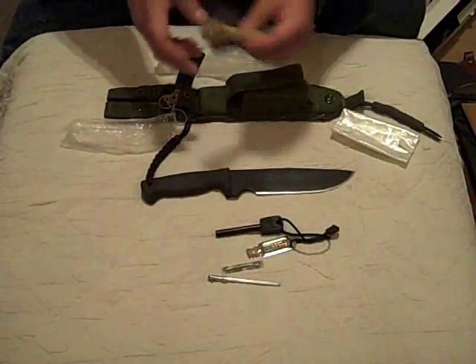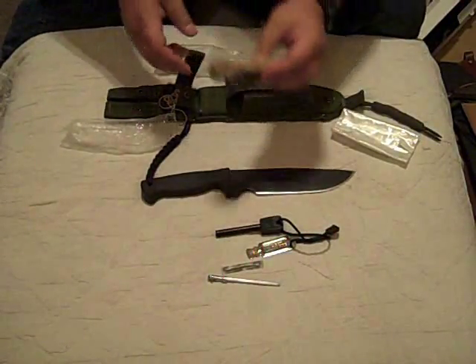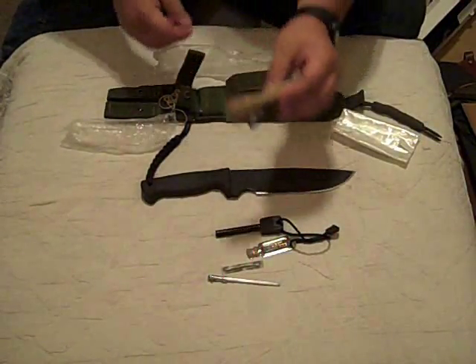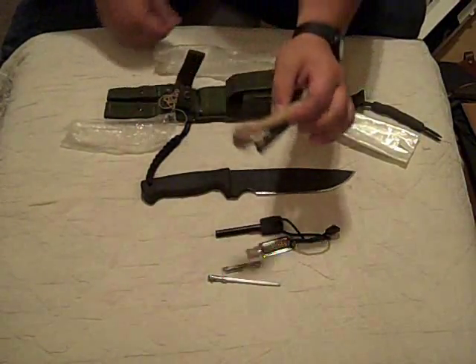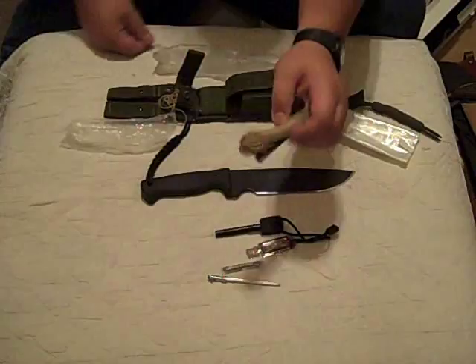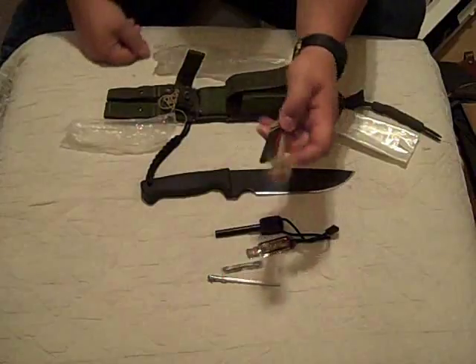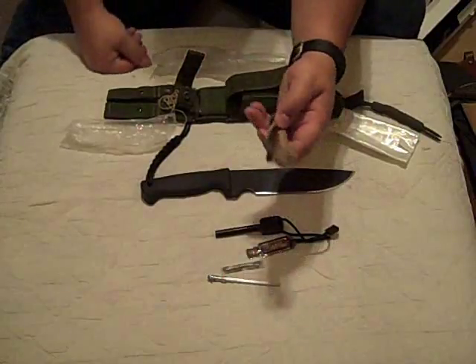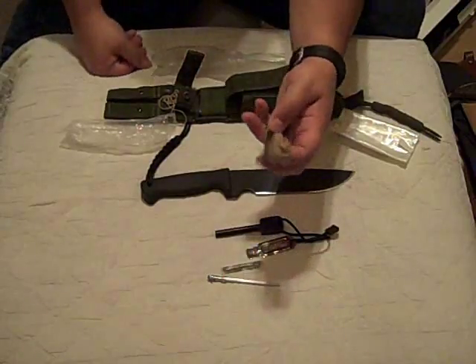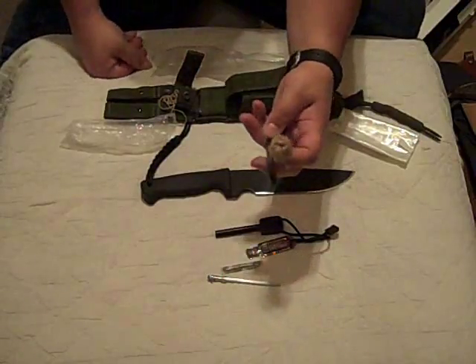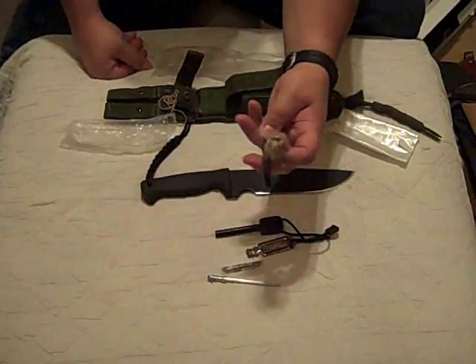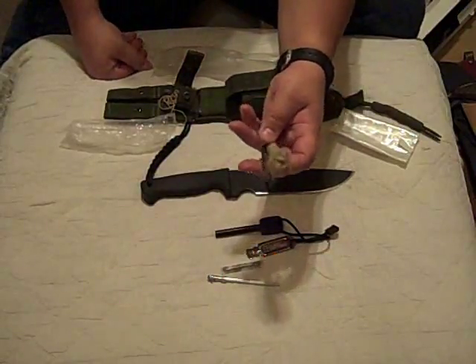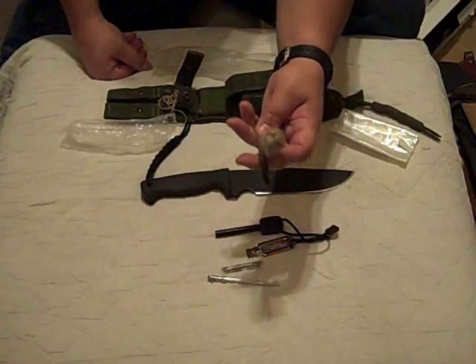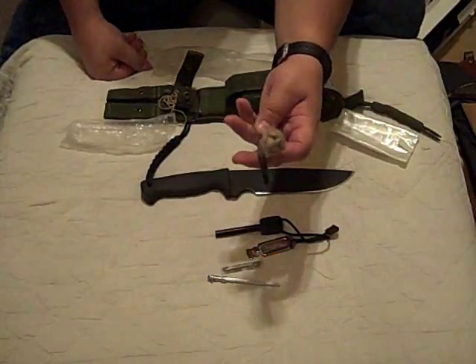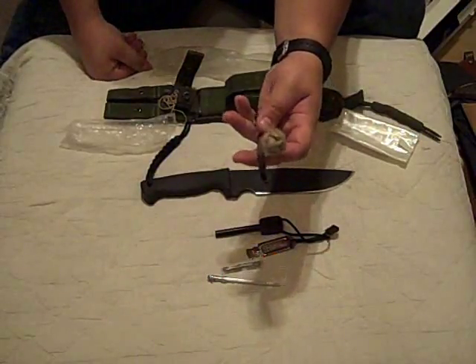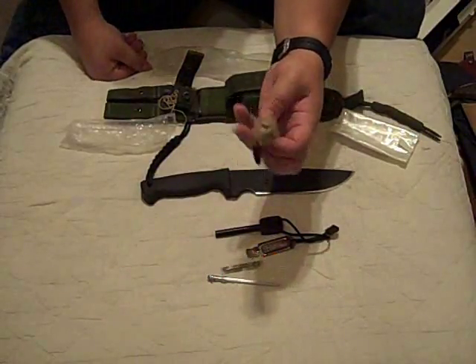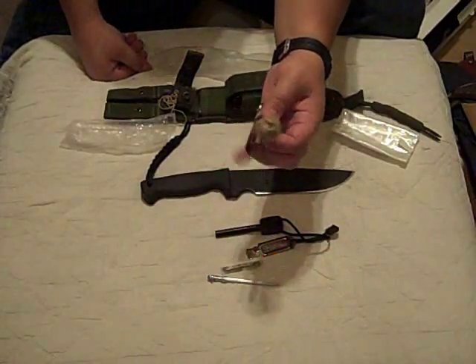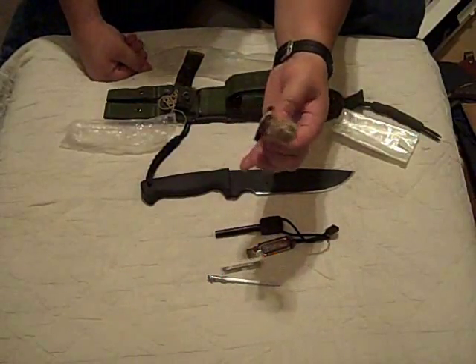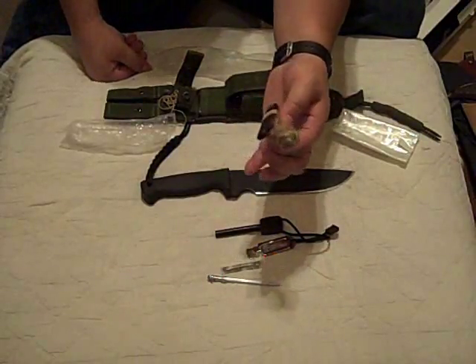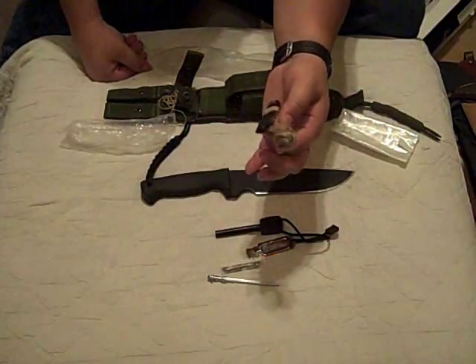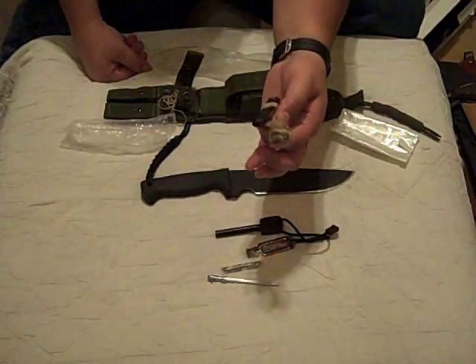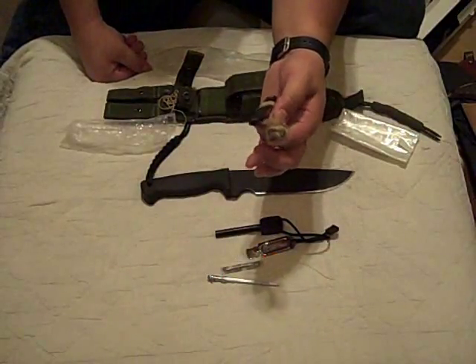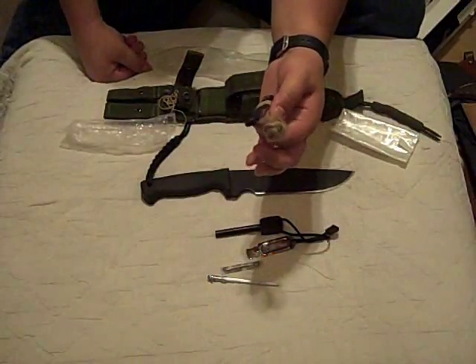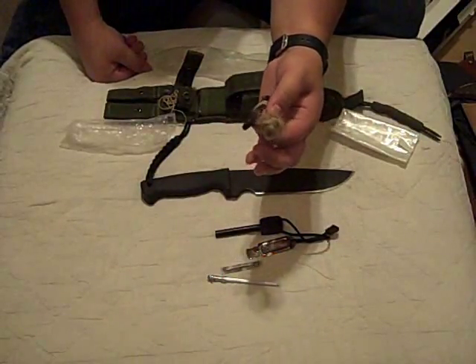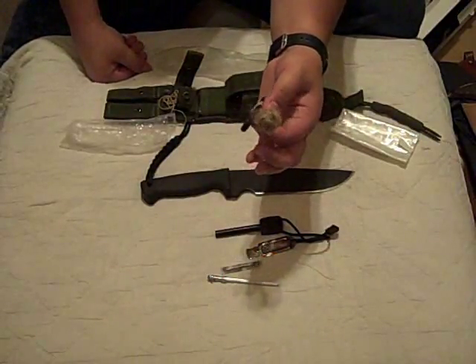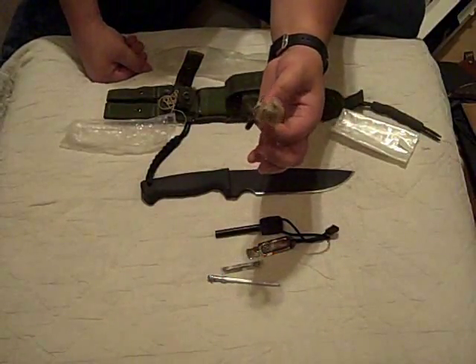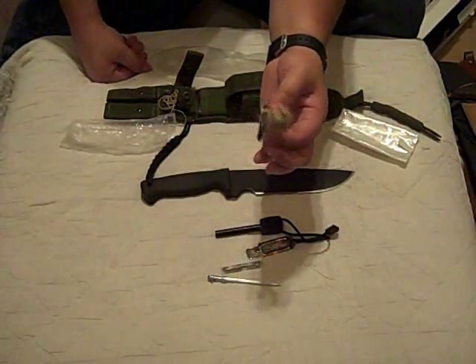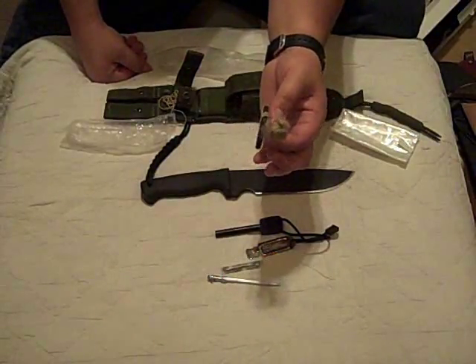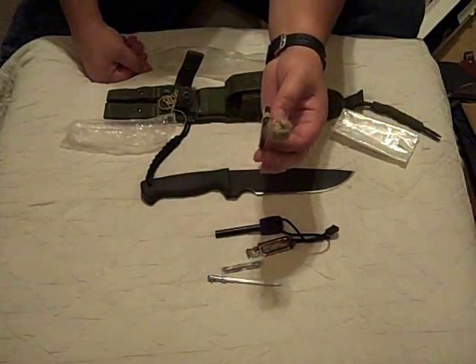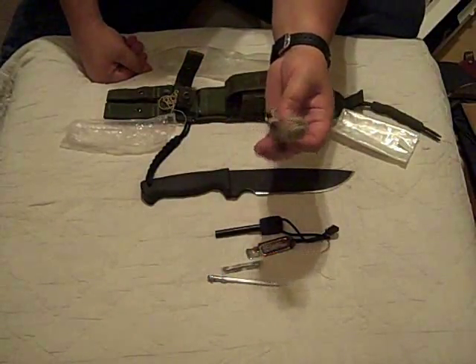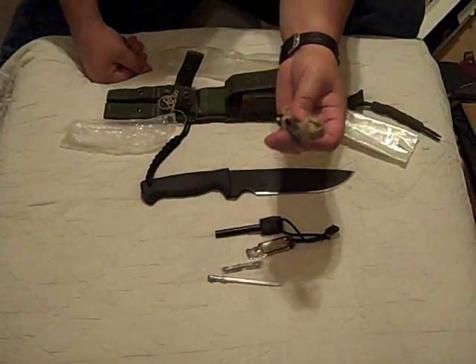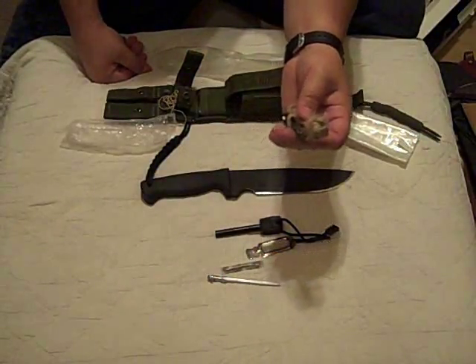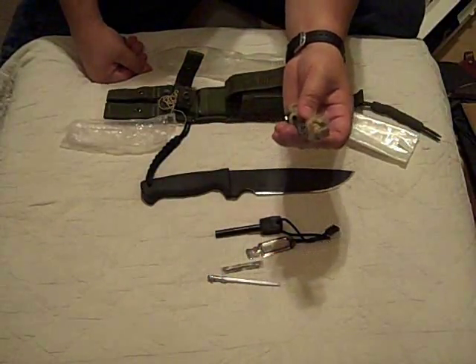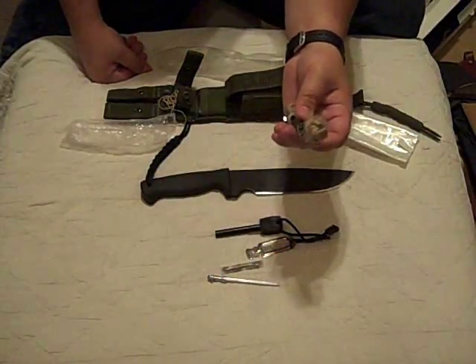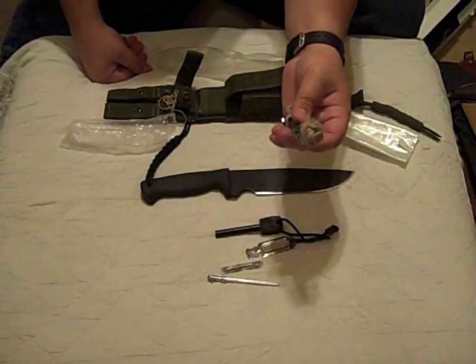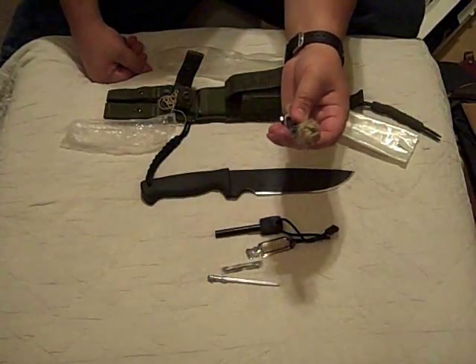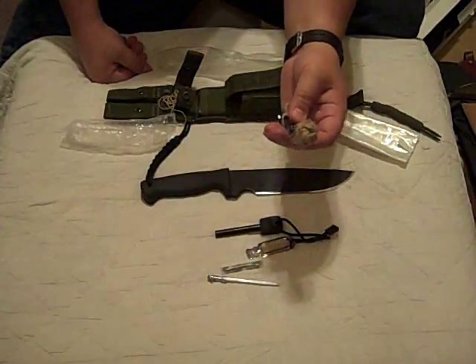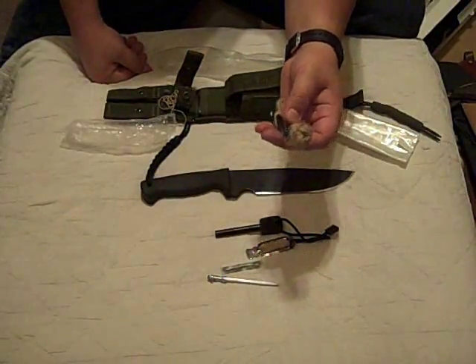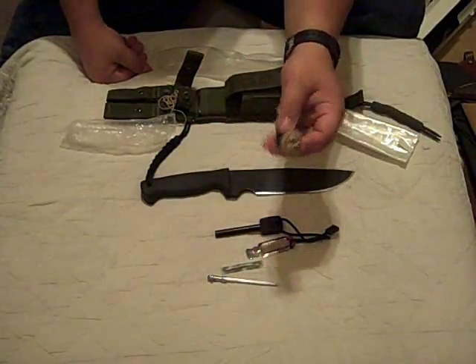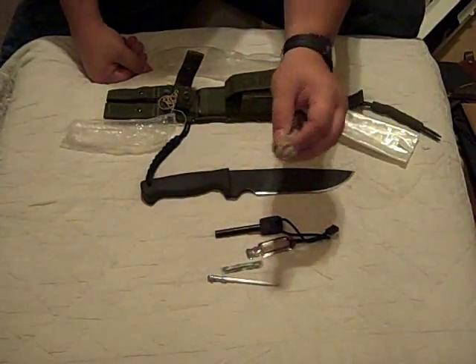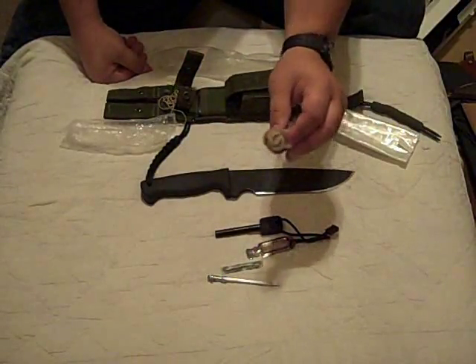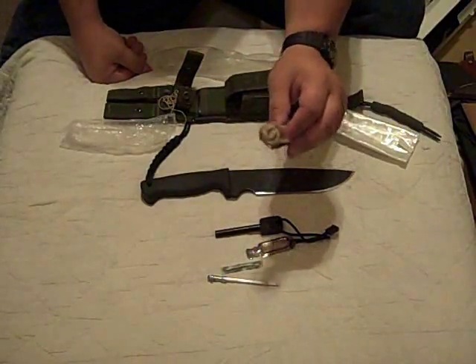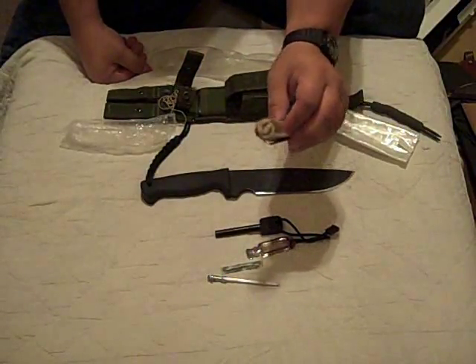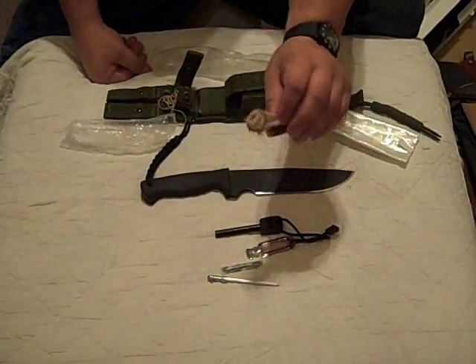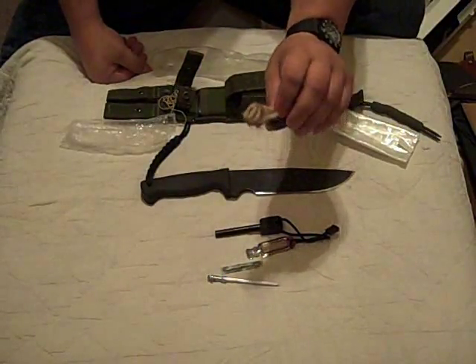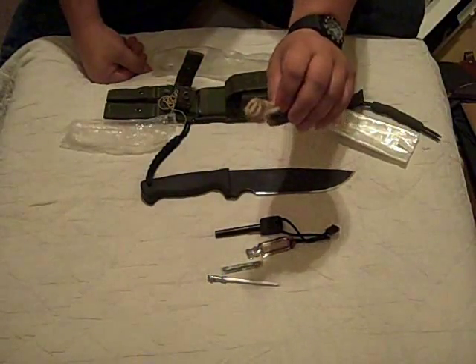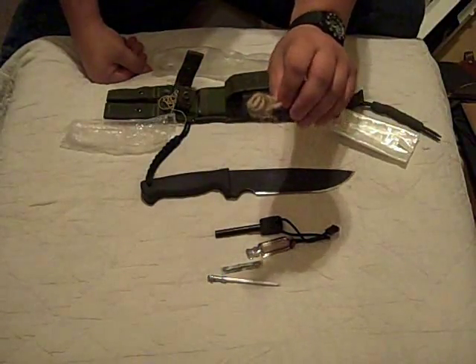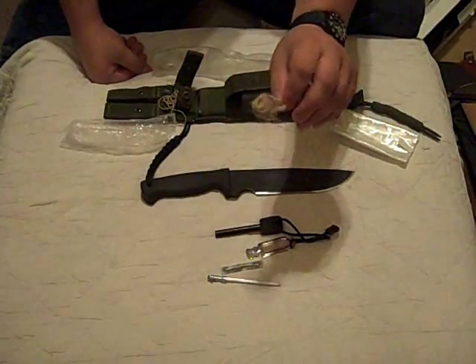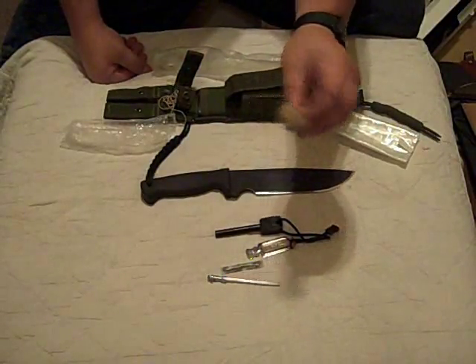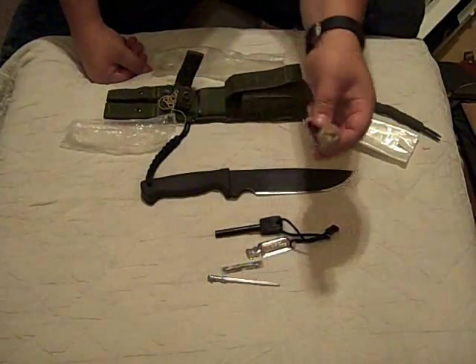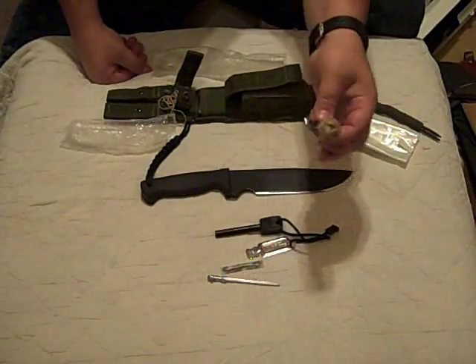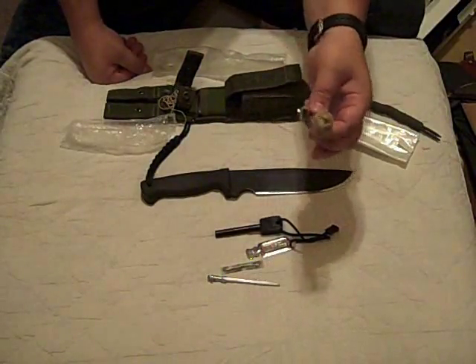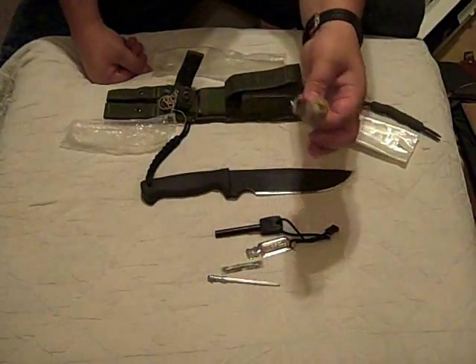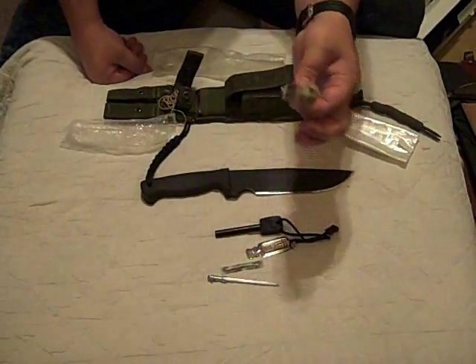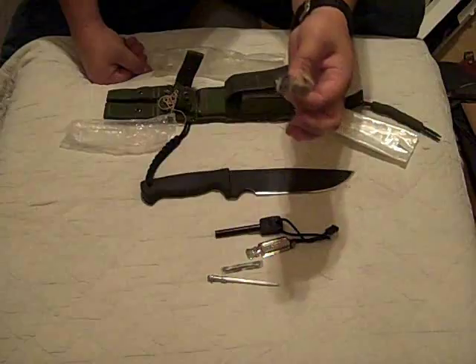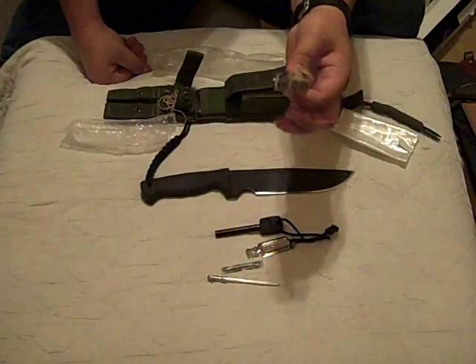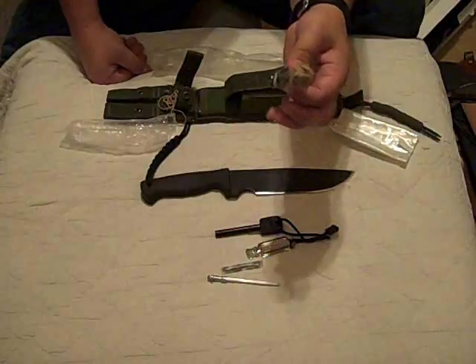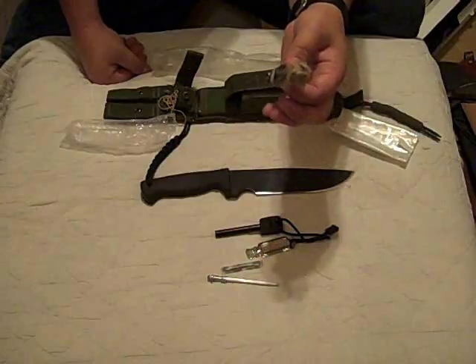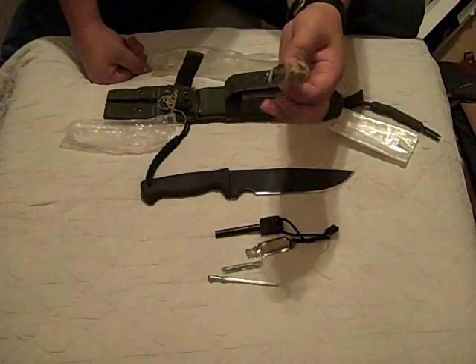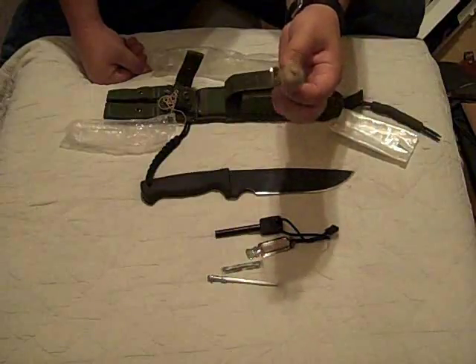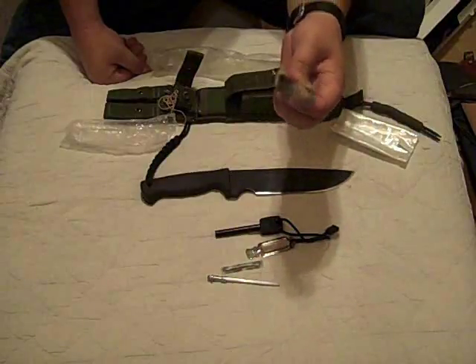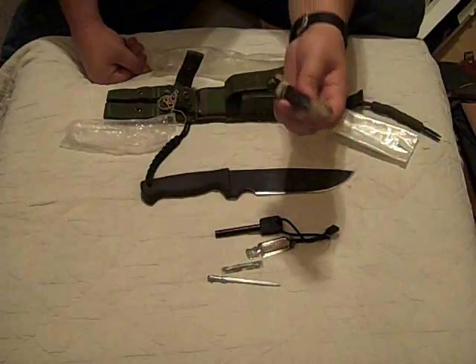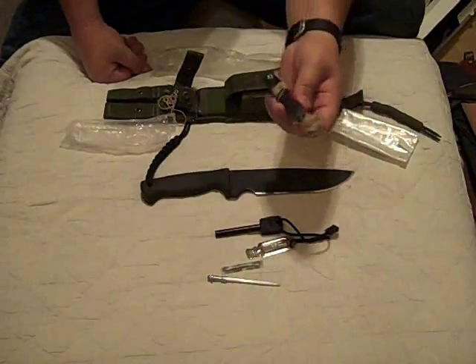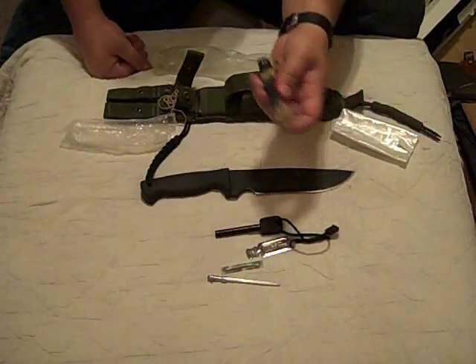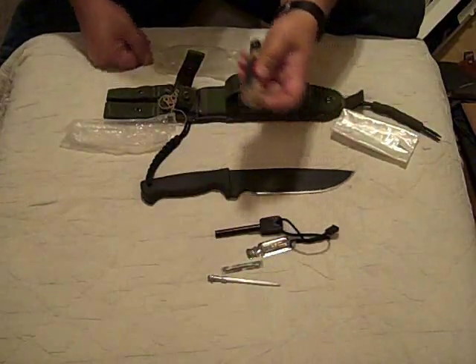I've got a big wad of jute. This is what I use for tinder for my striker. I cut about an inch off, fluff it up, and it lights like a match.